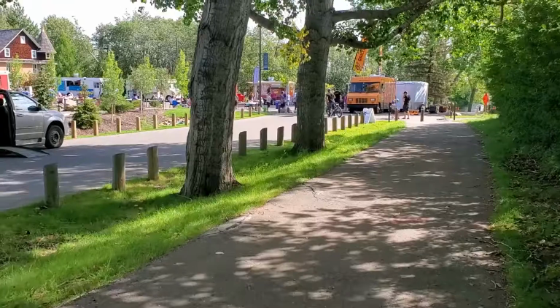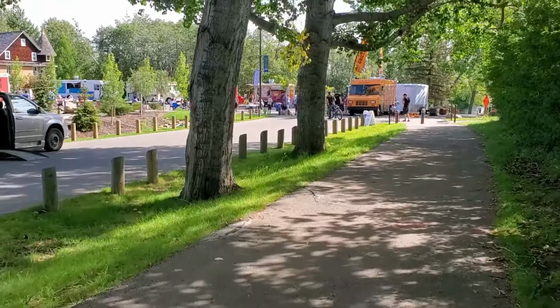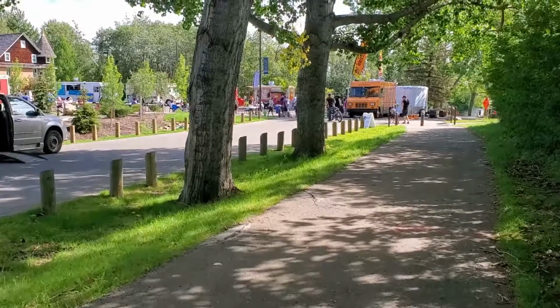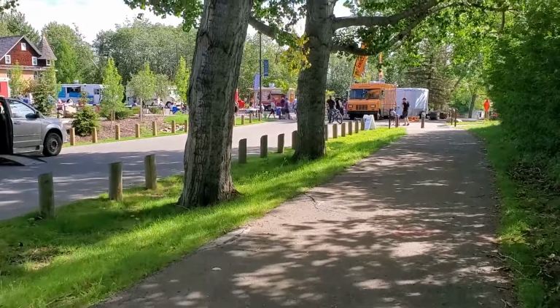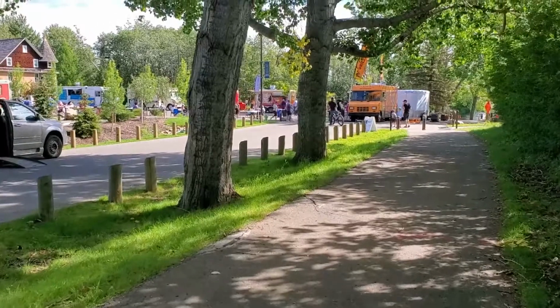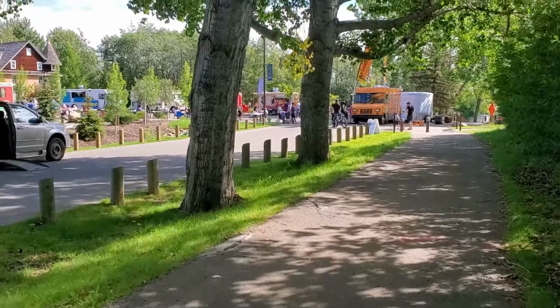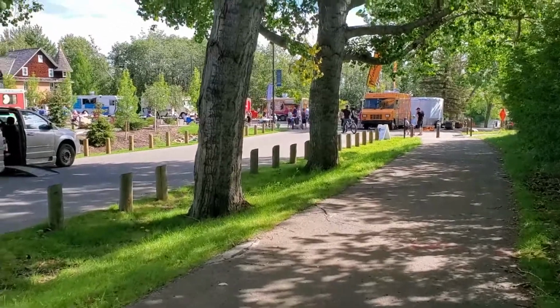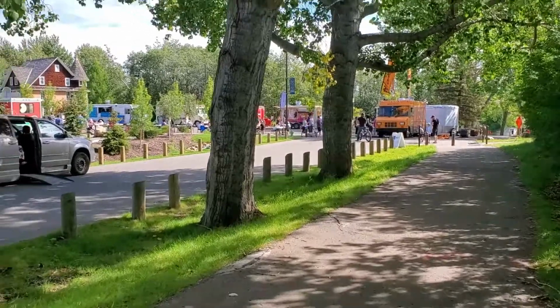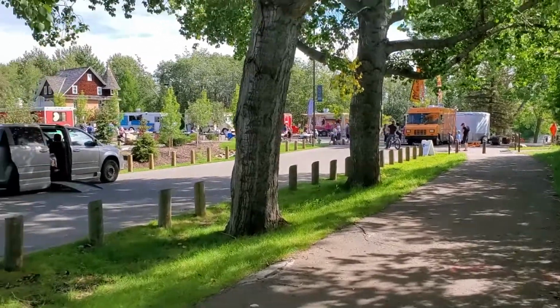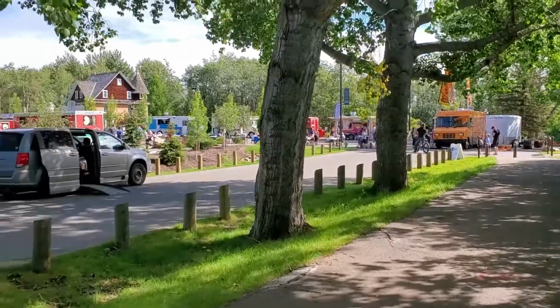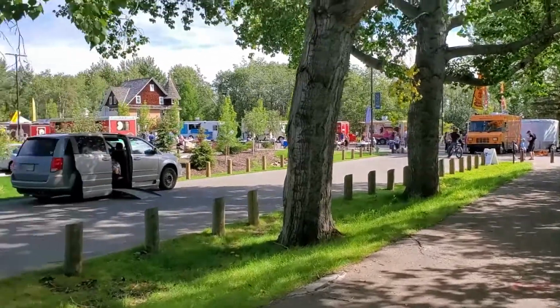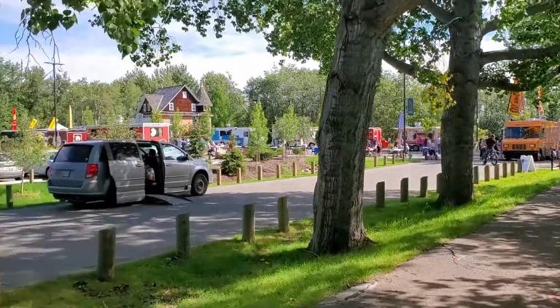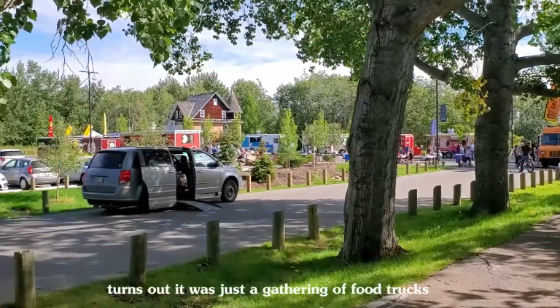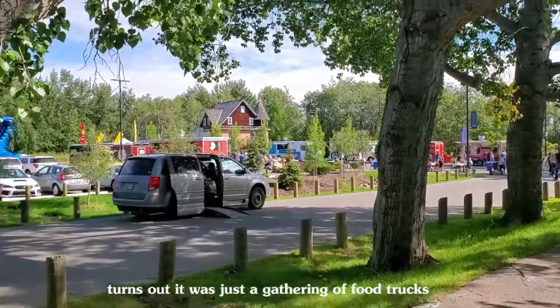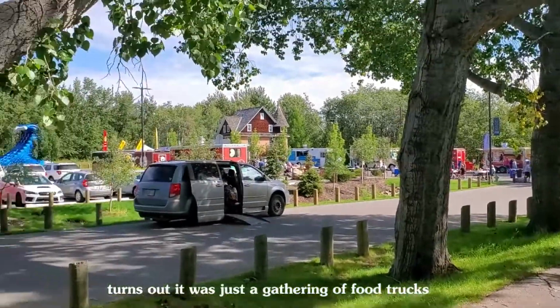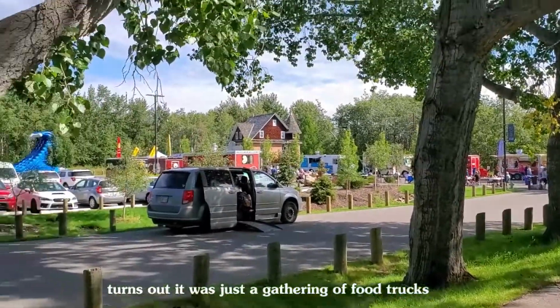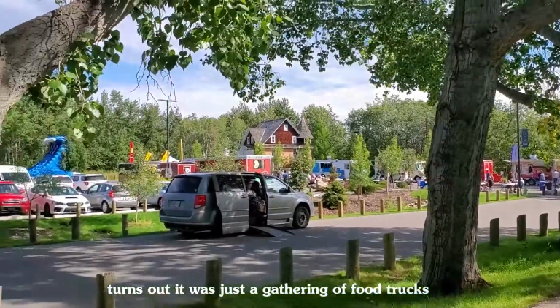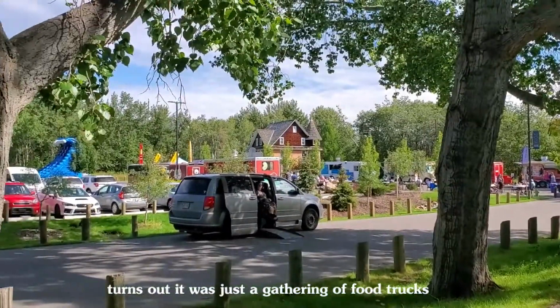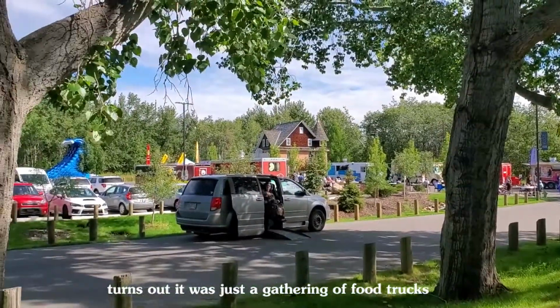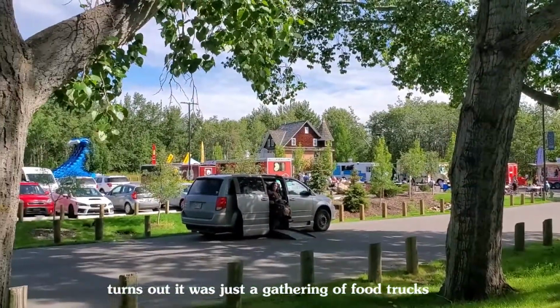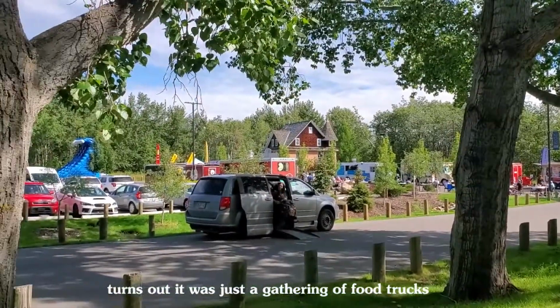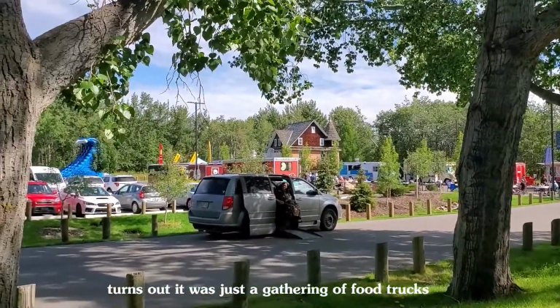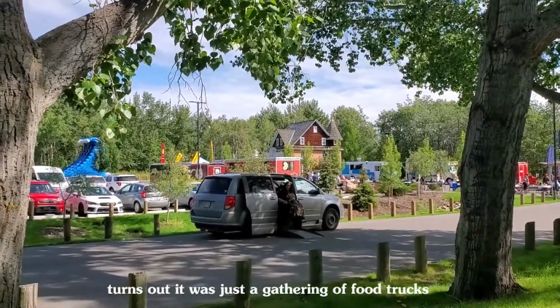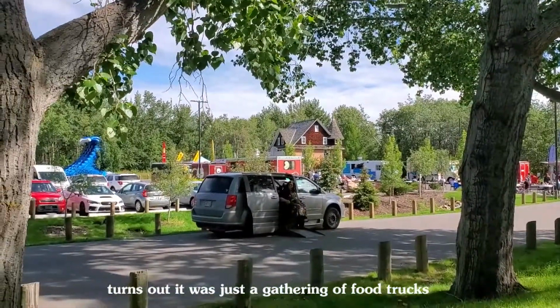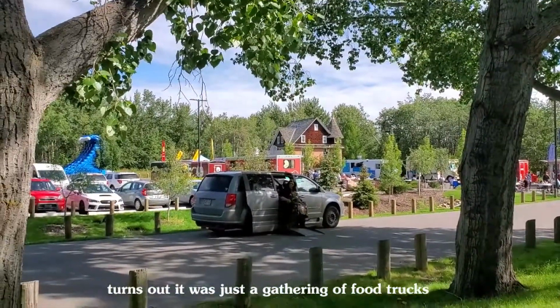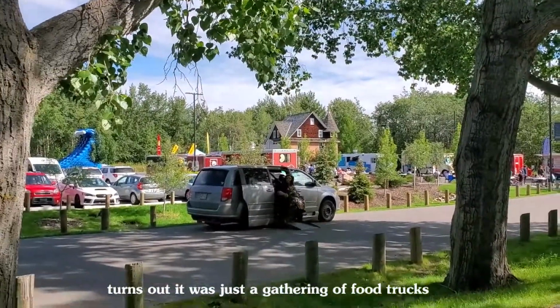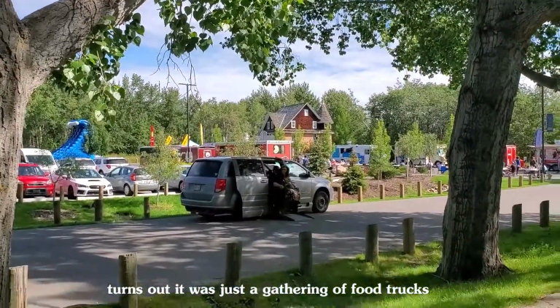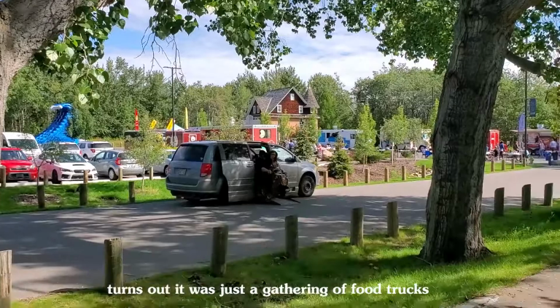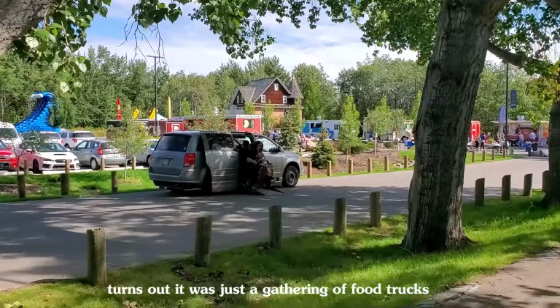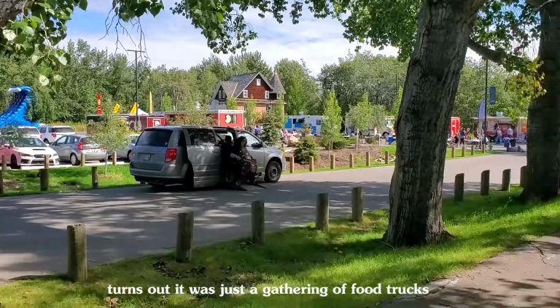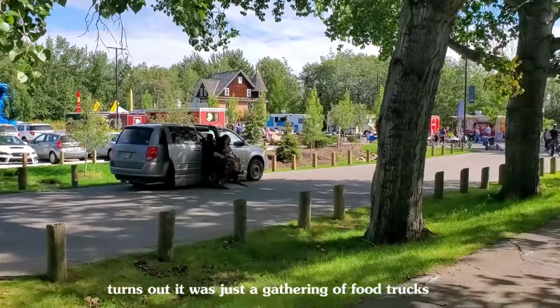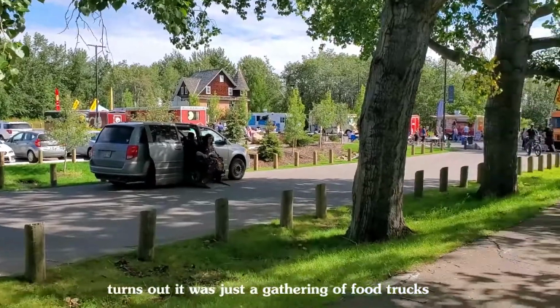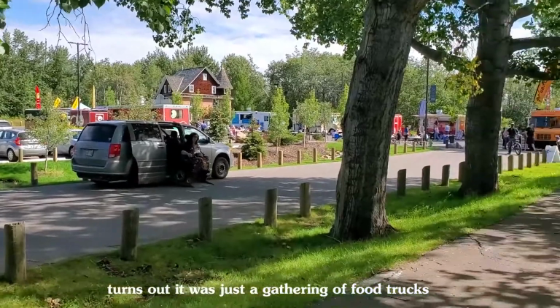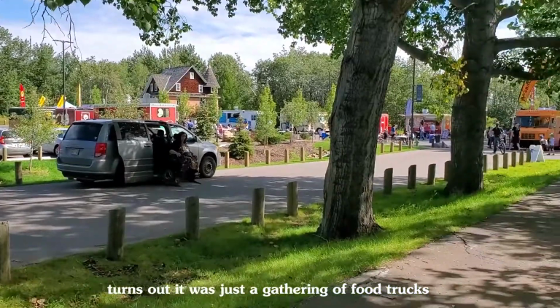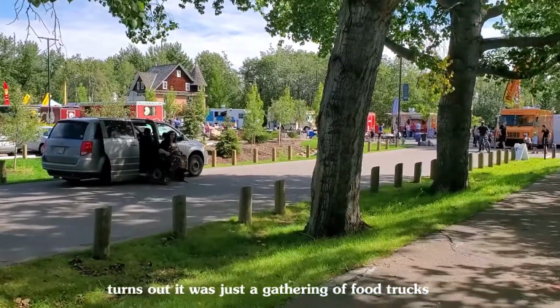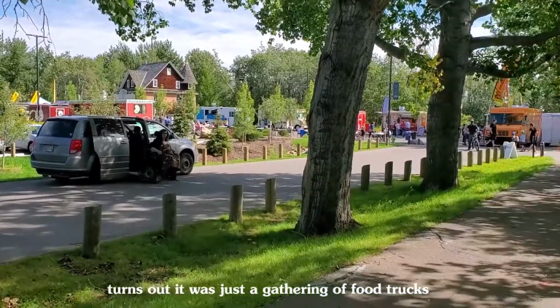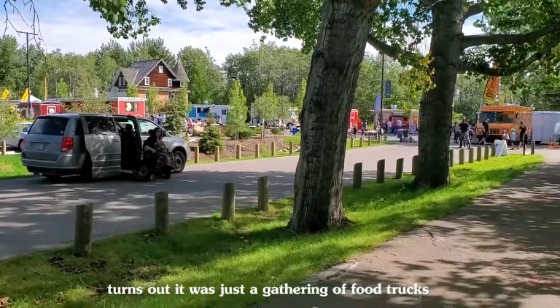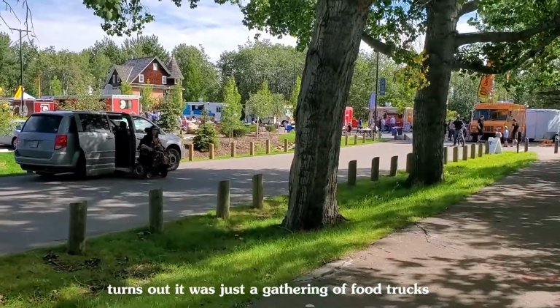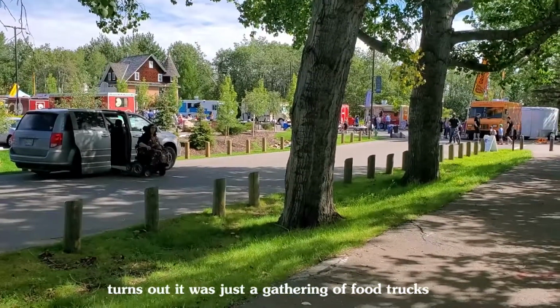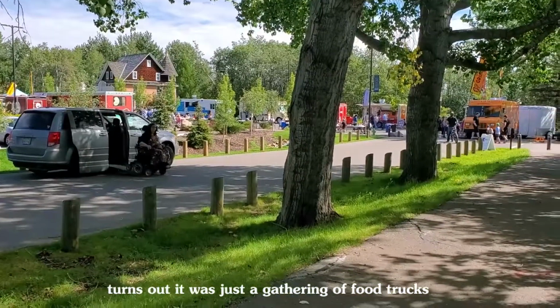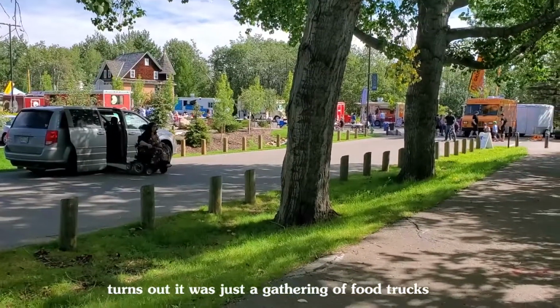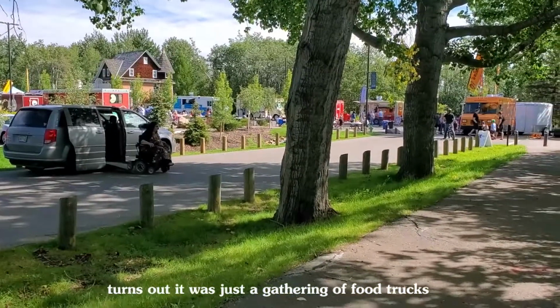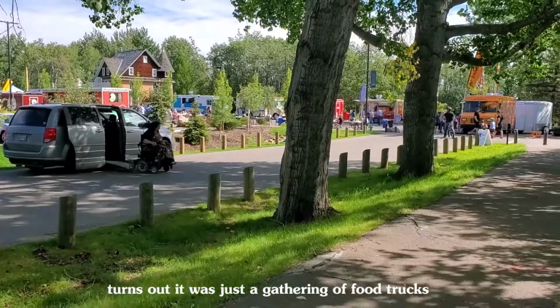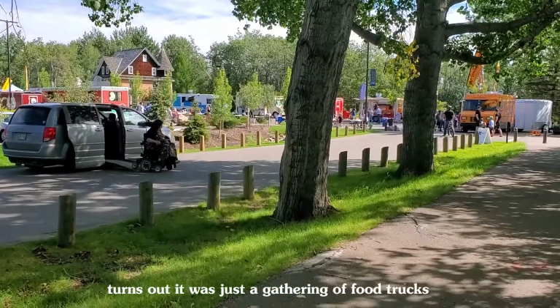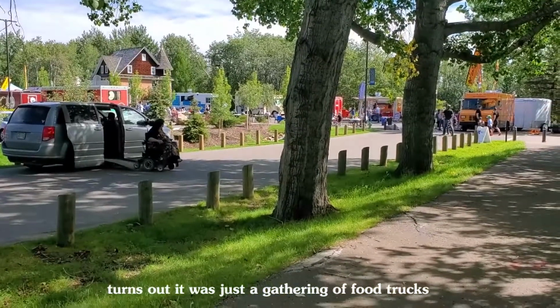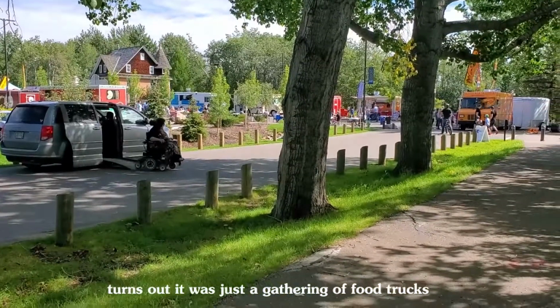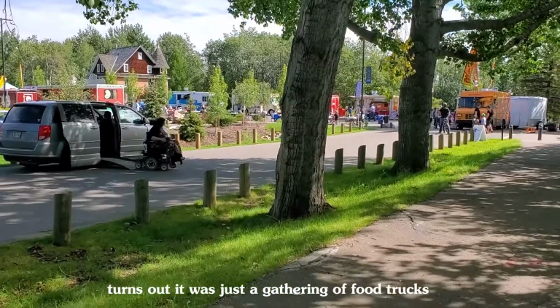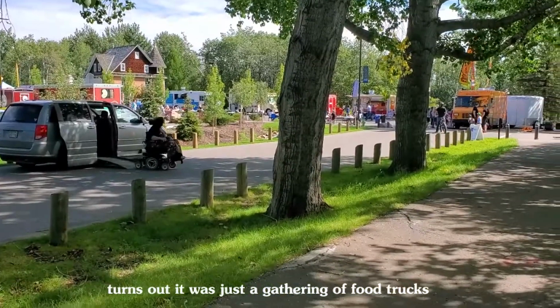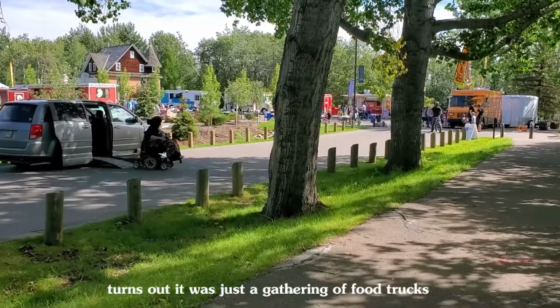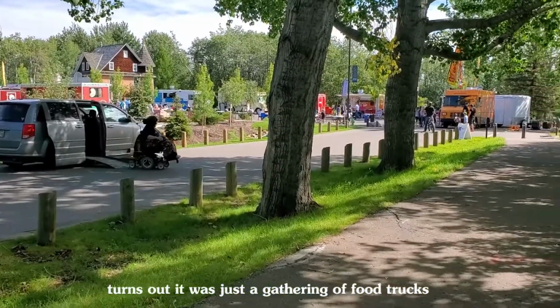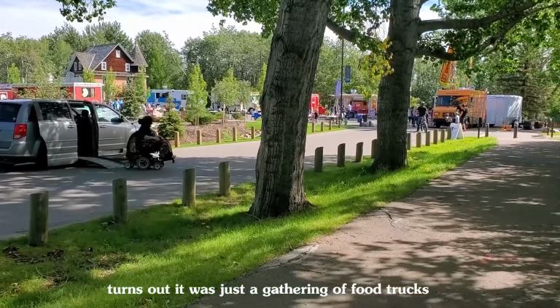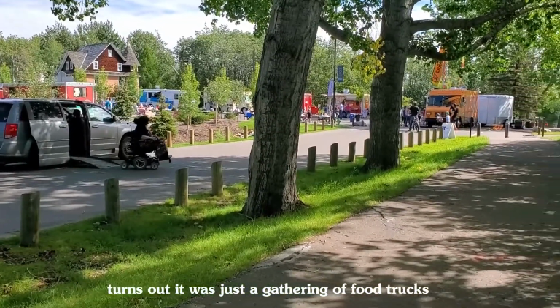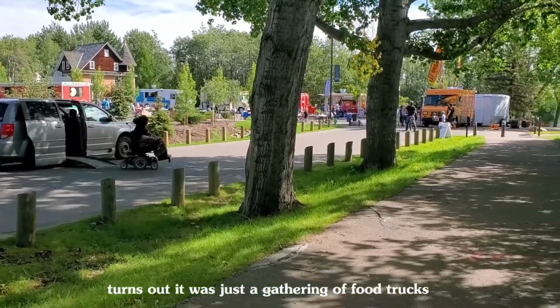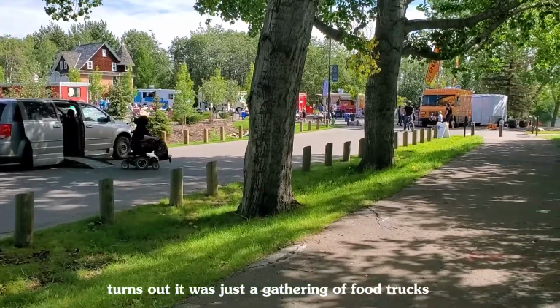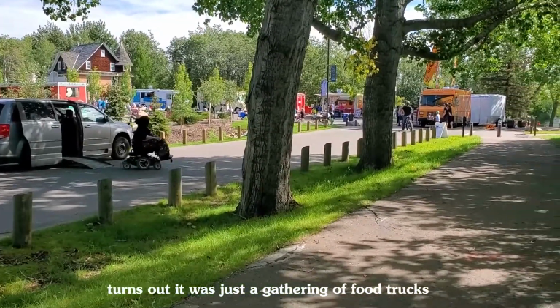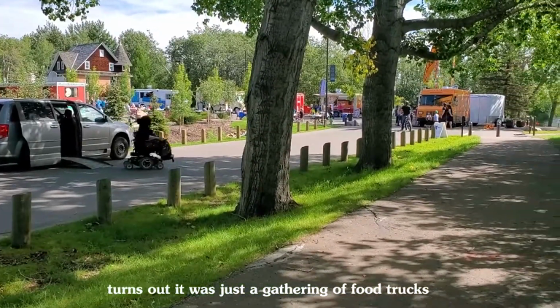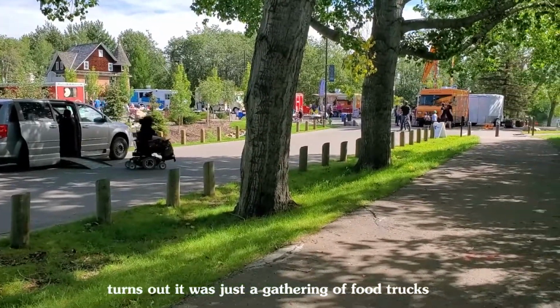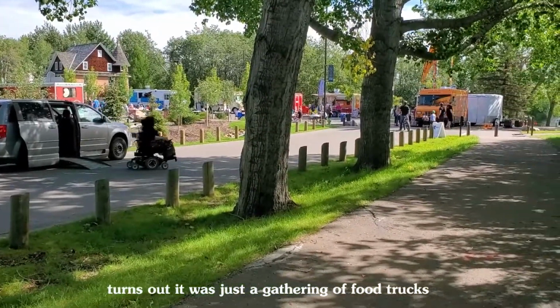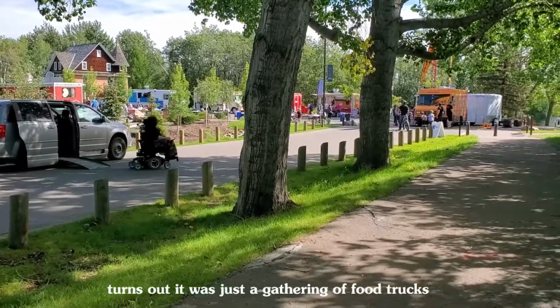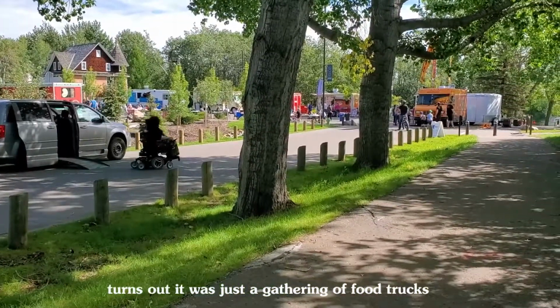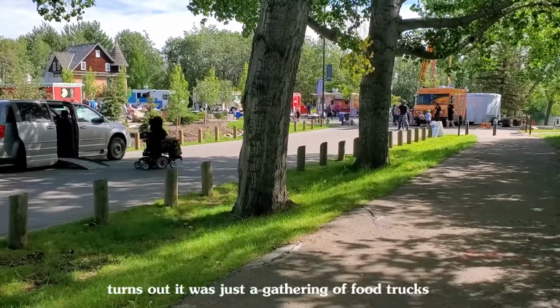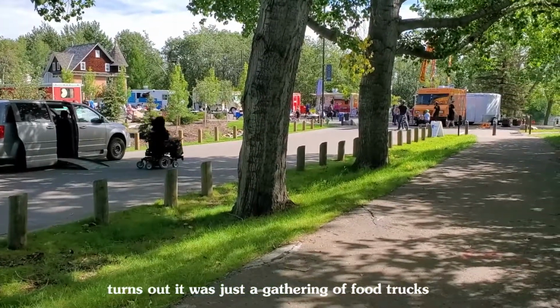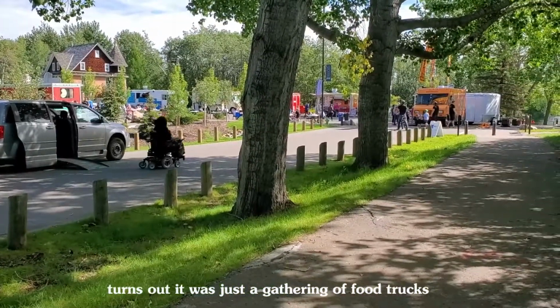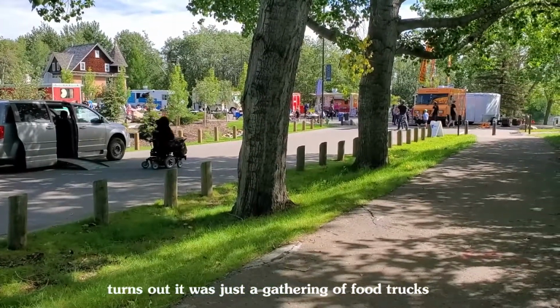Well, this looks interesting — something's going on here today. Got some food trucks, let's see what it is.